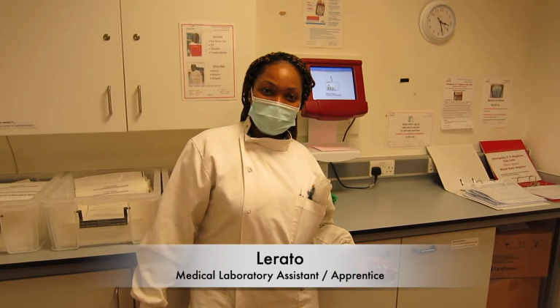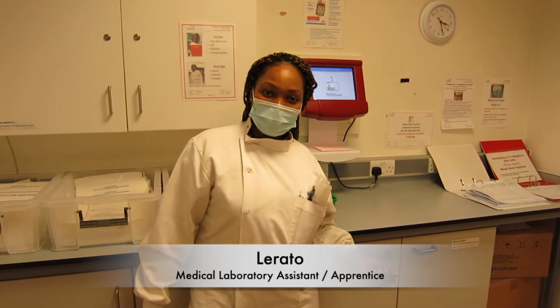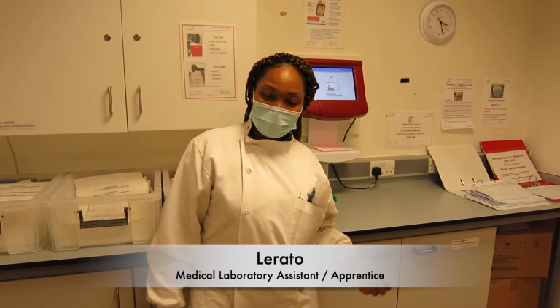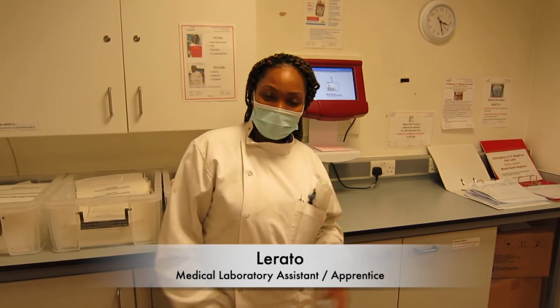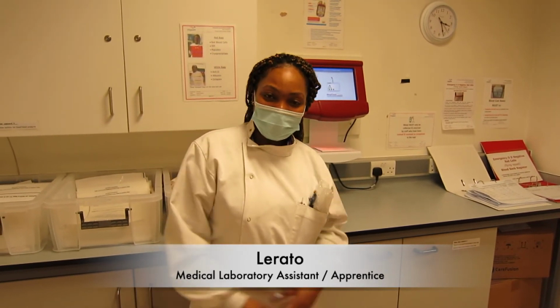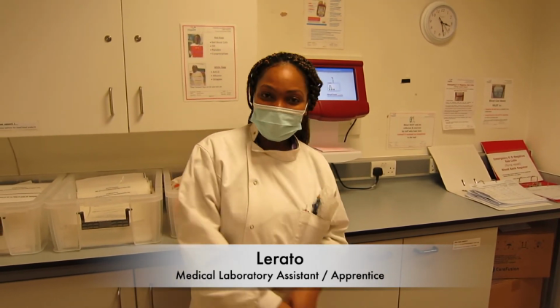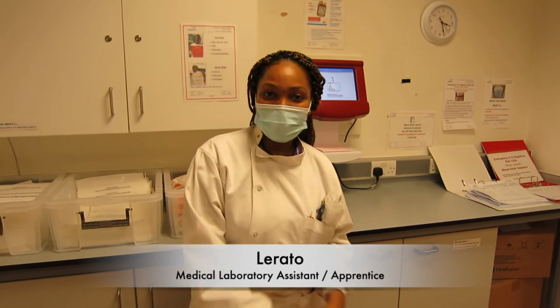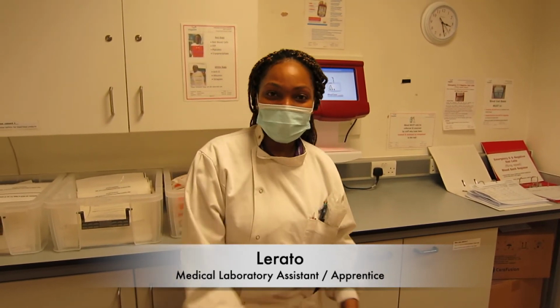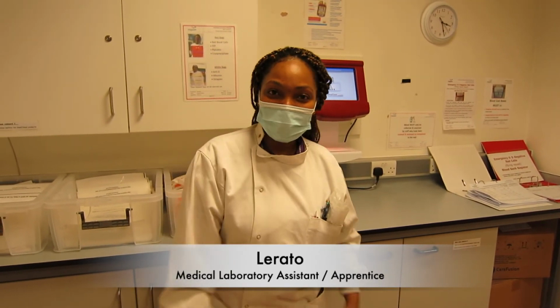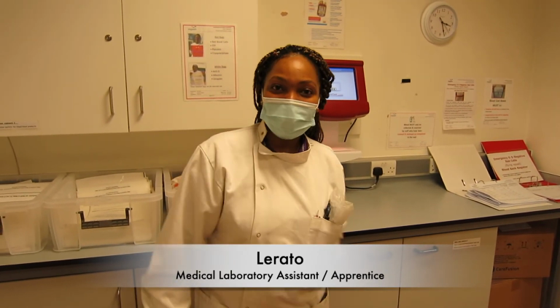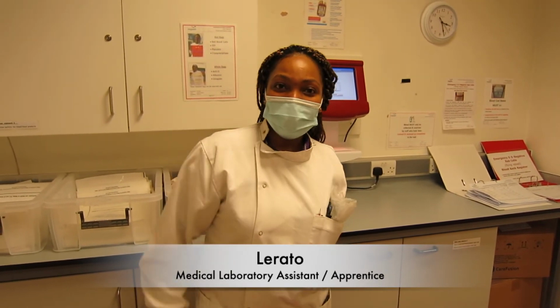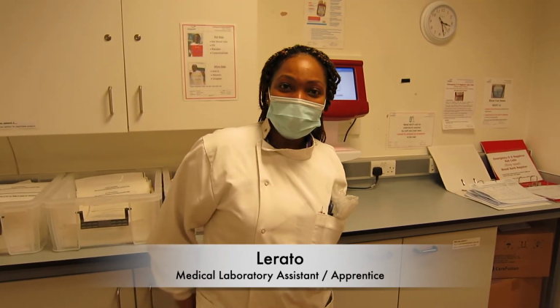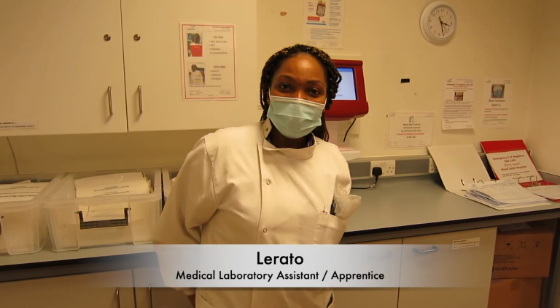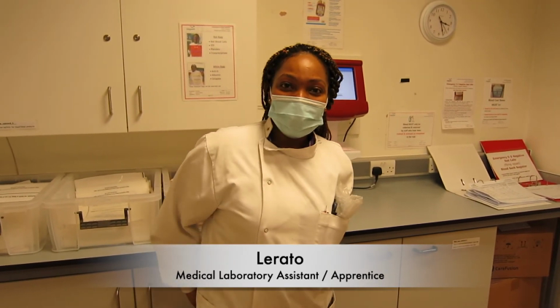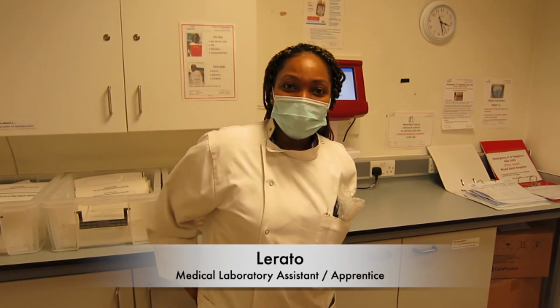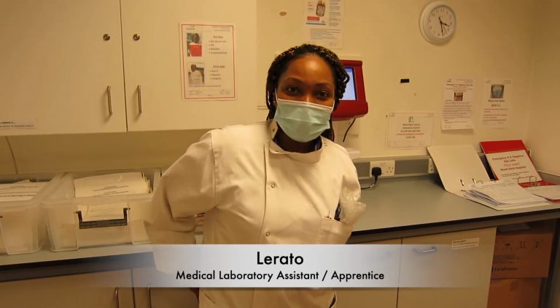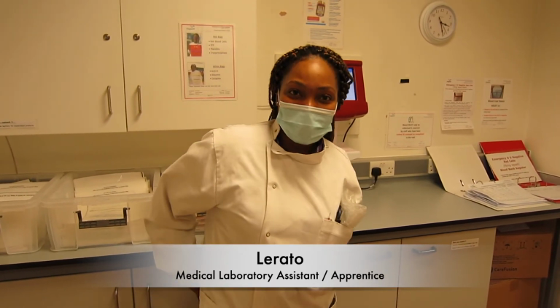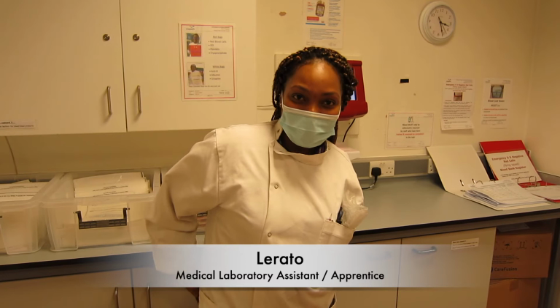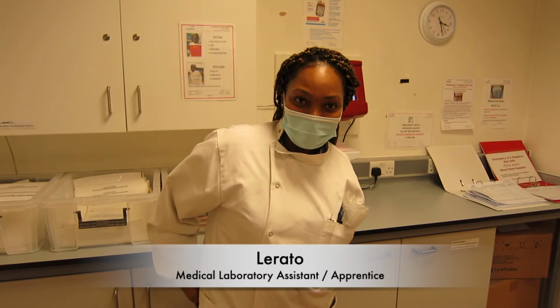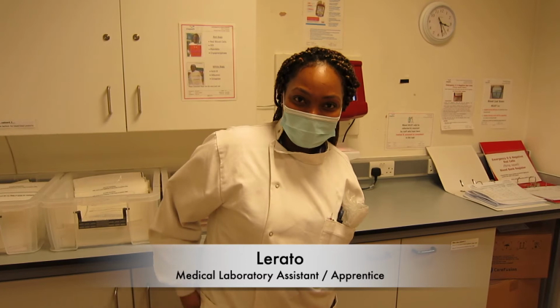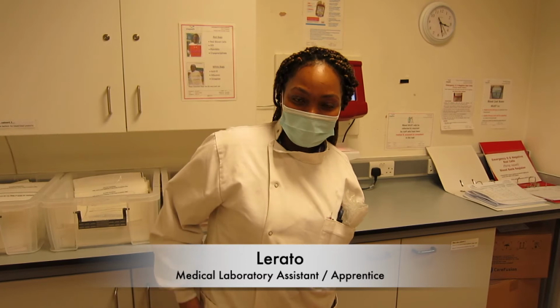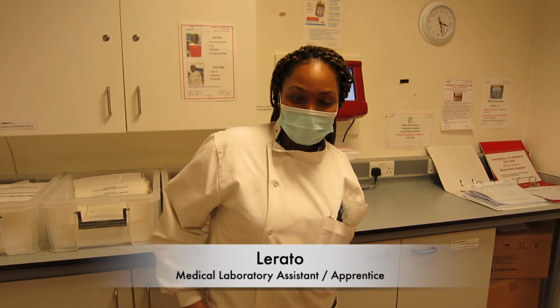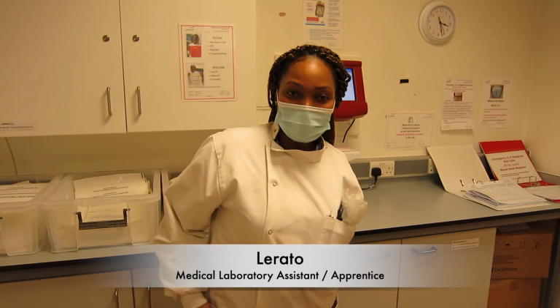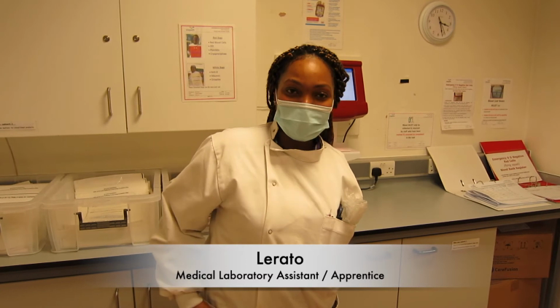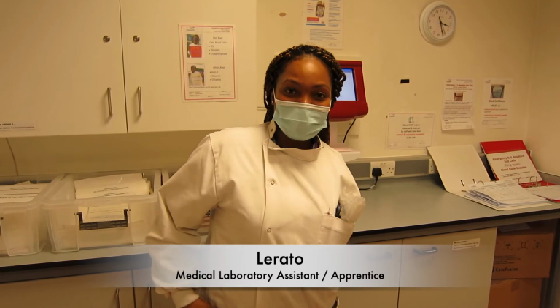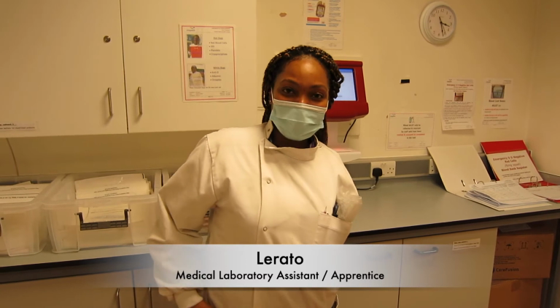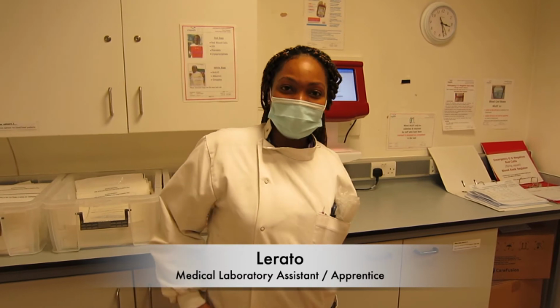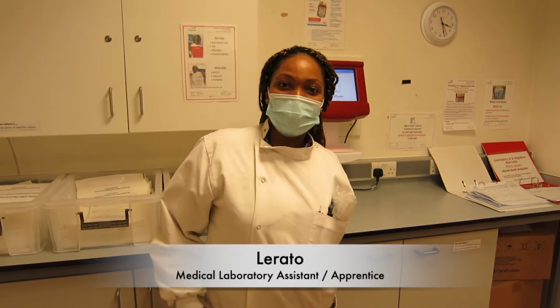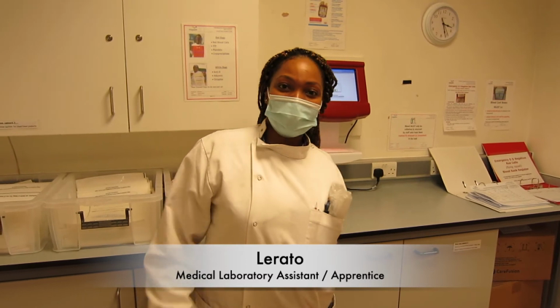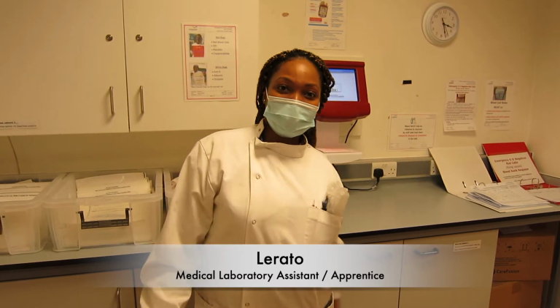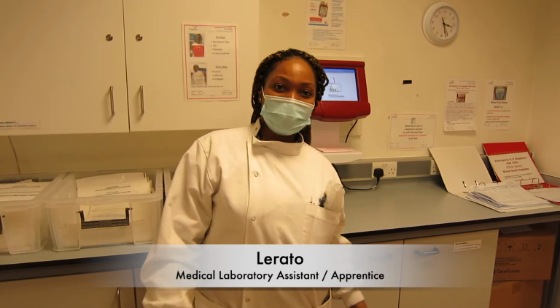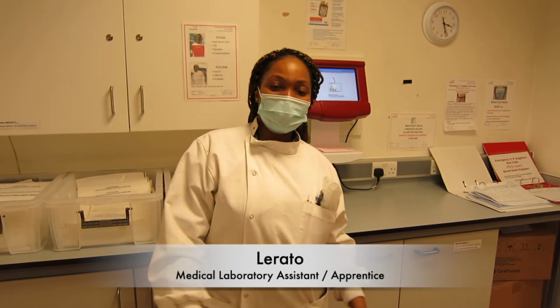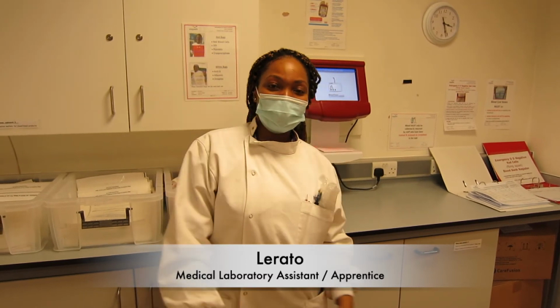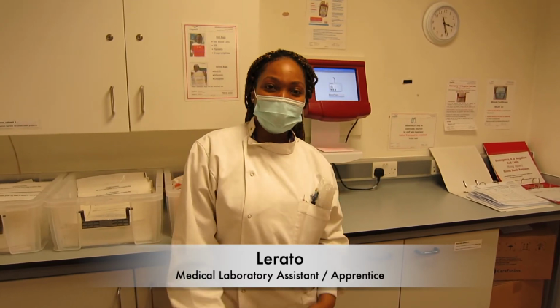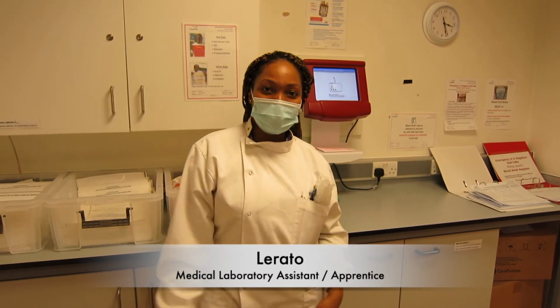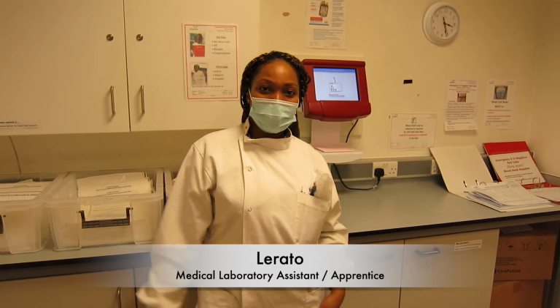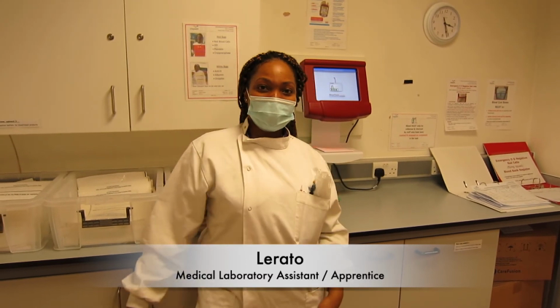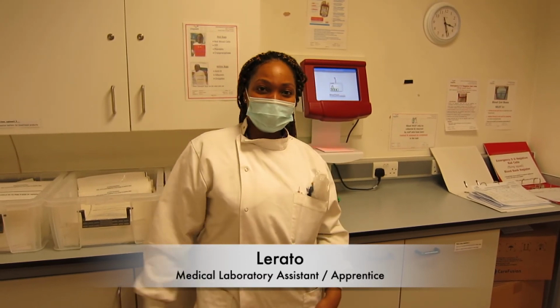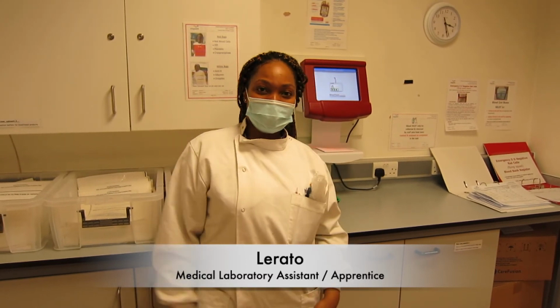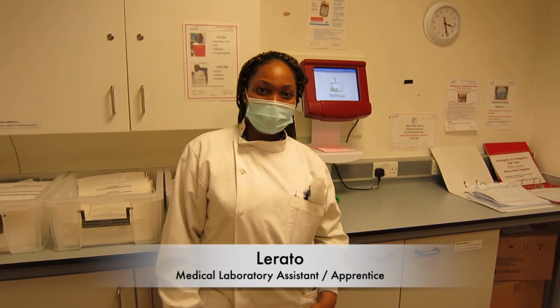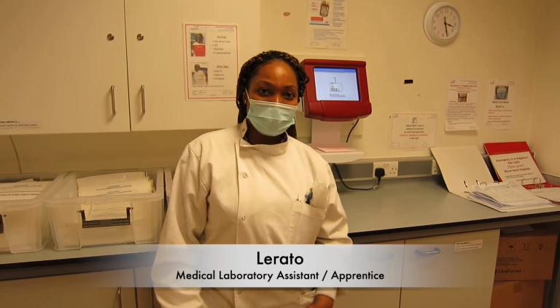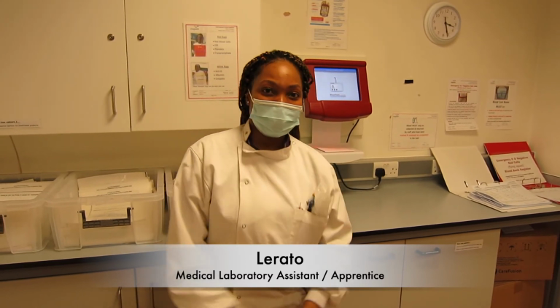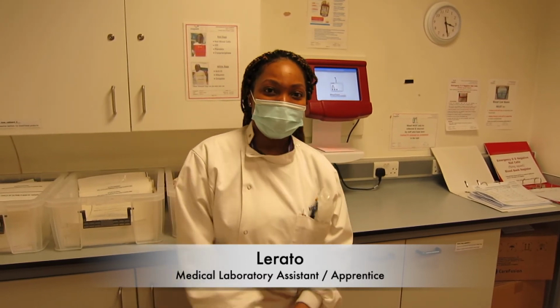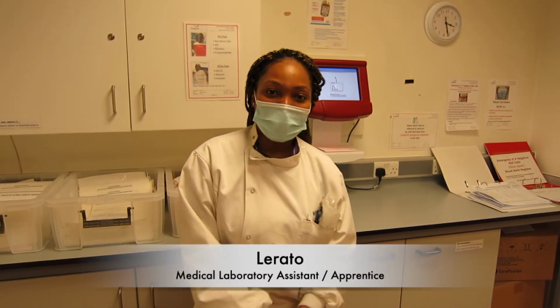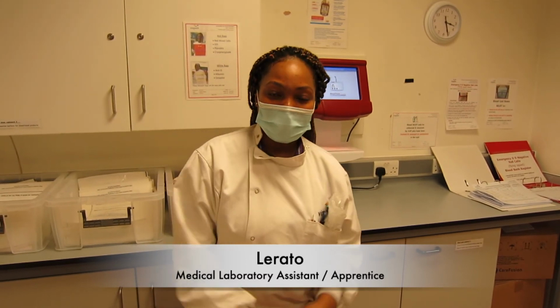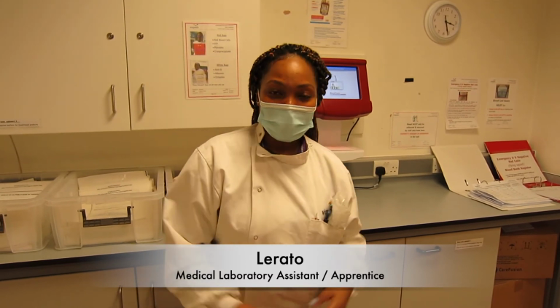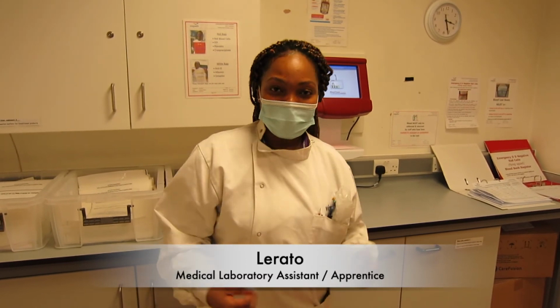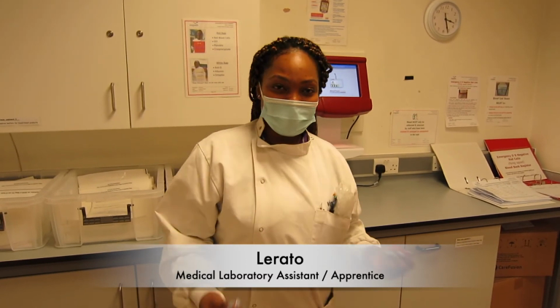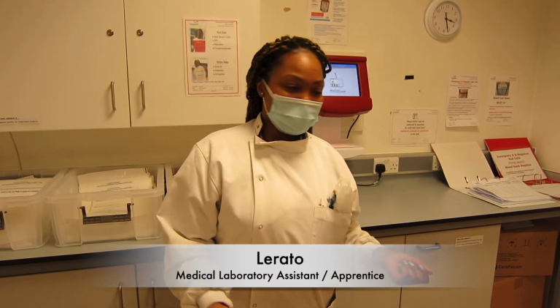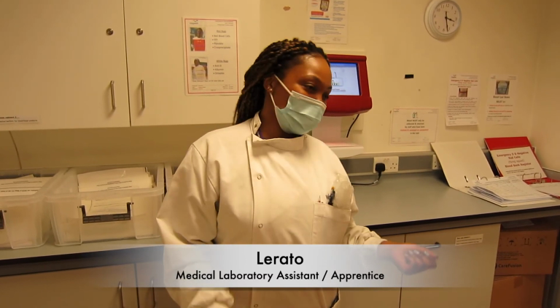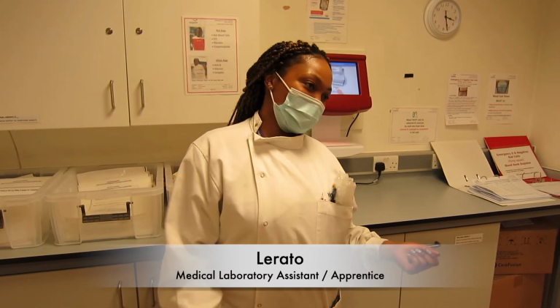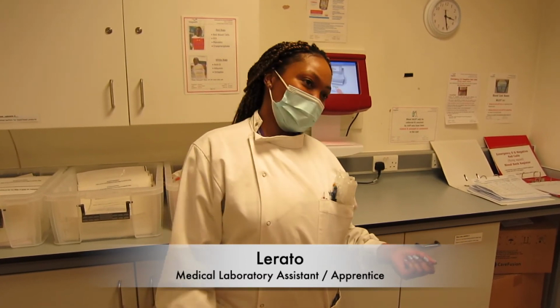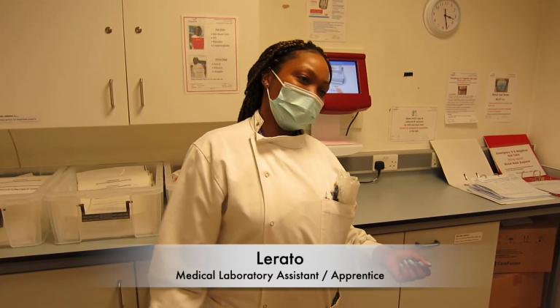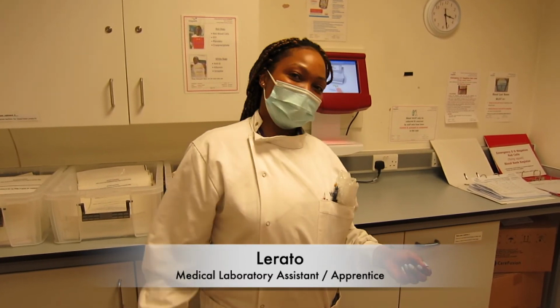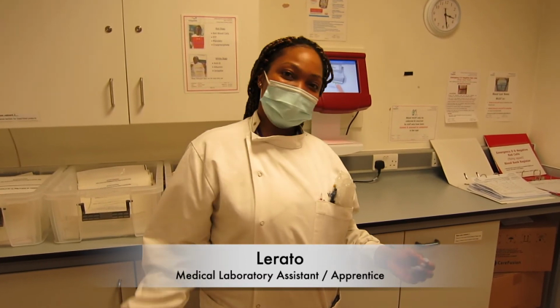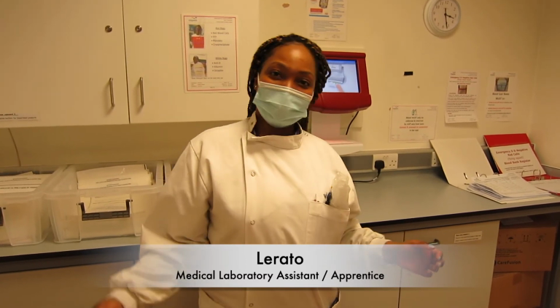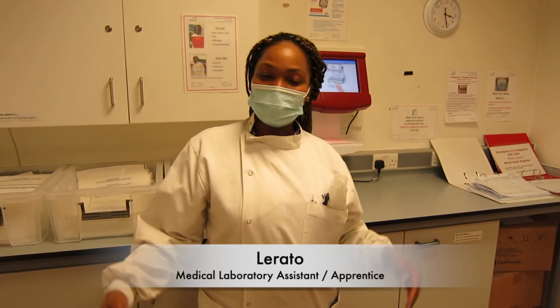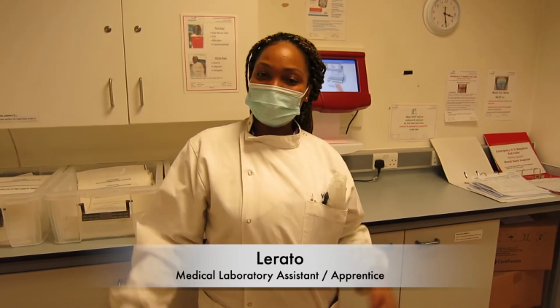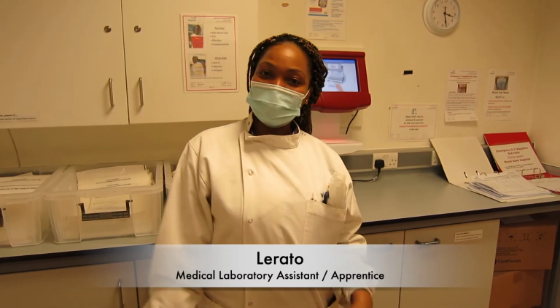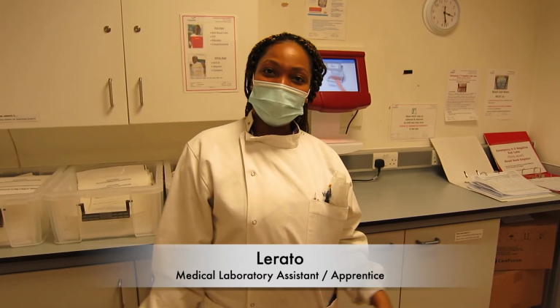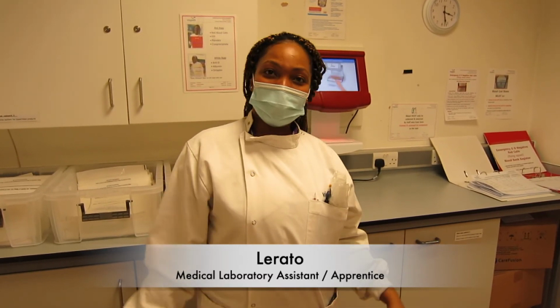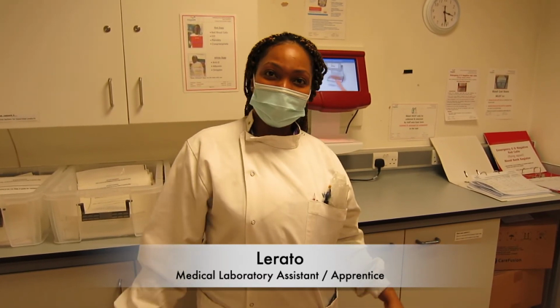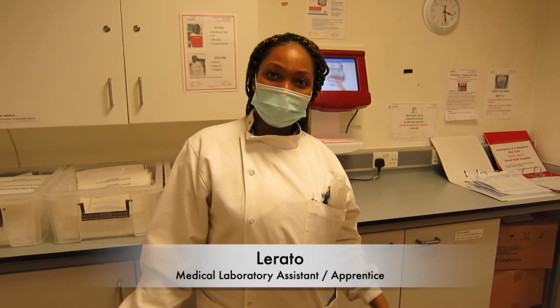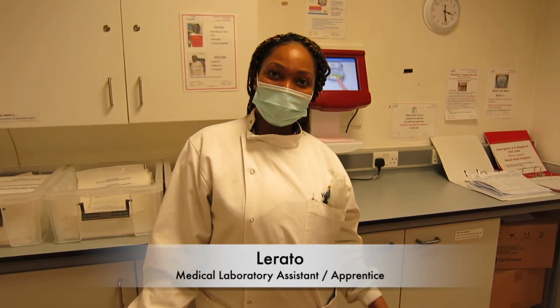Just follow your heart, do what you love, pursue the career that you feel passionate about. We love science — that's why we're here.